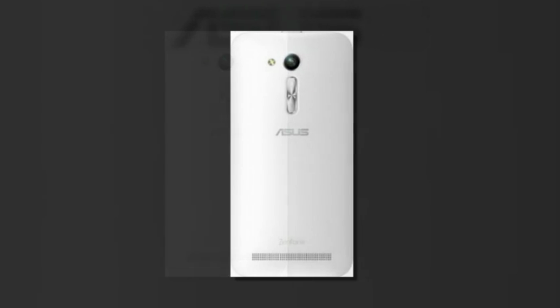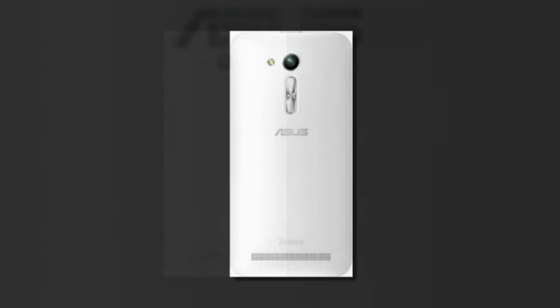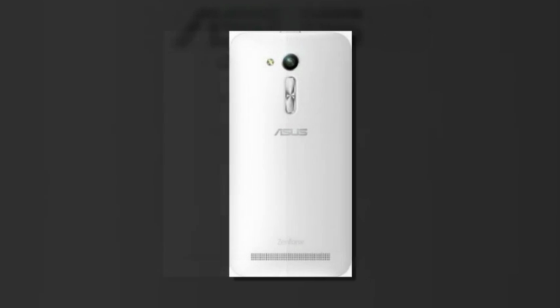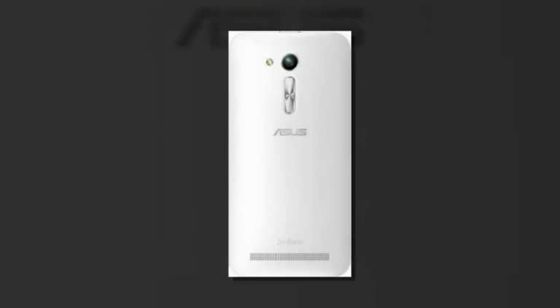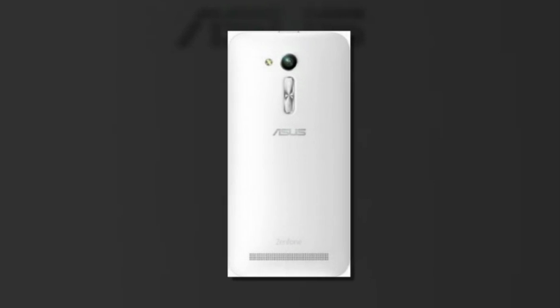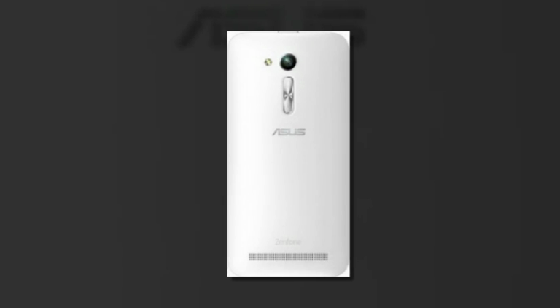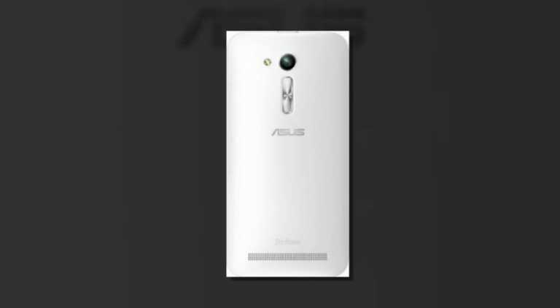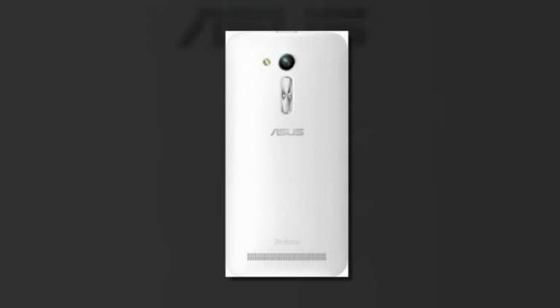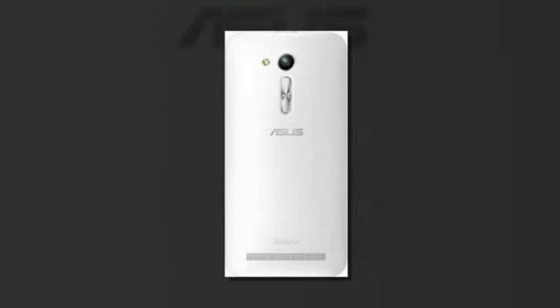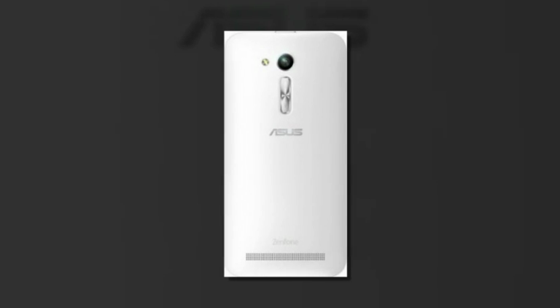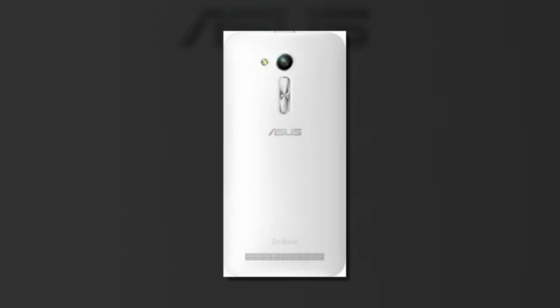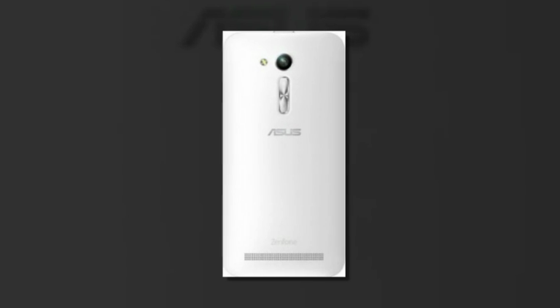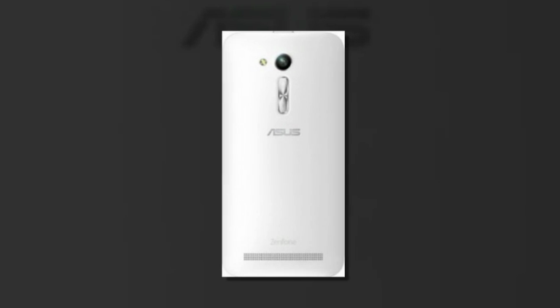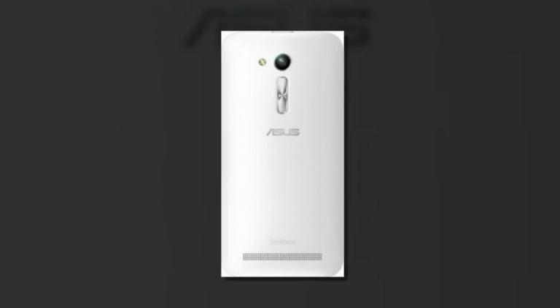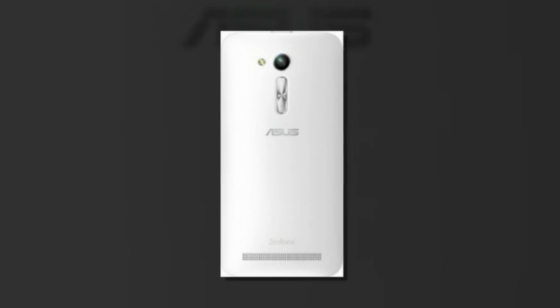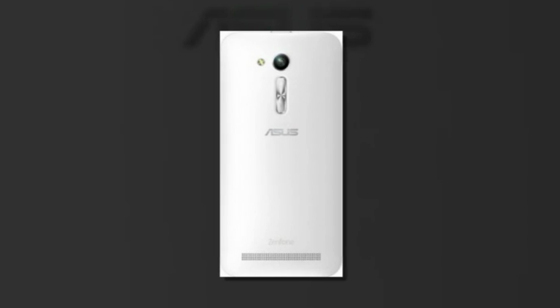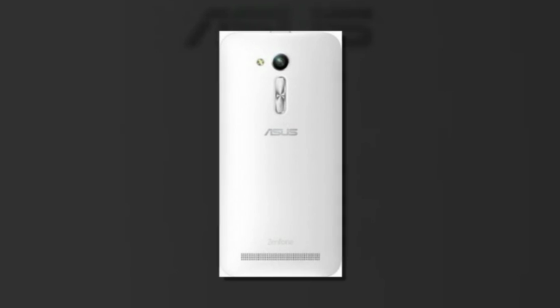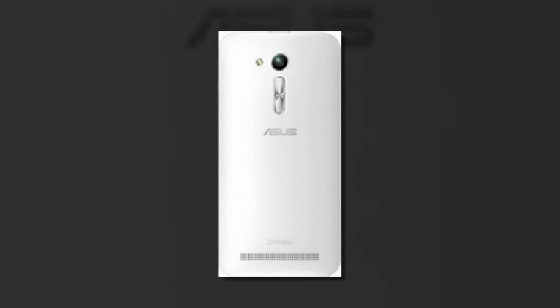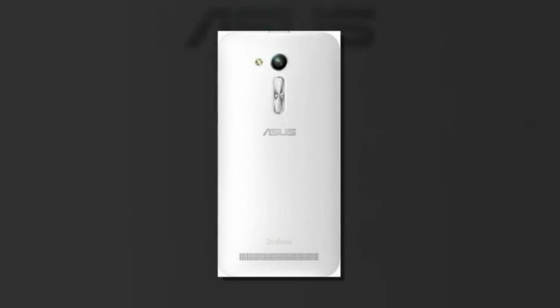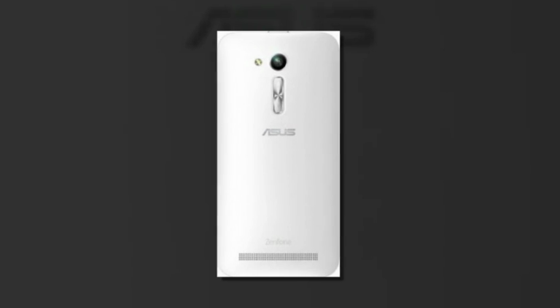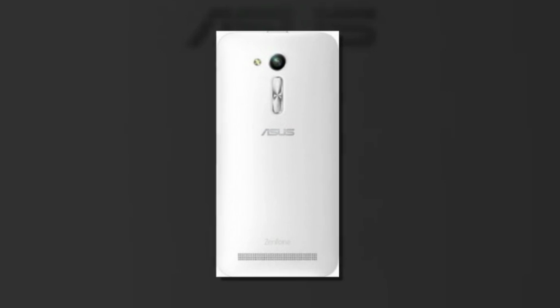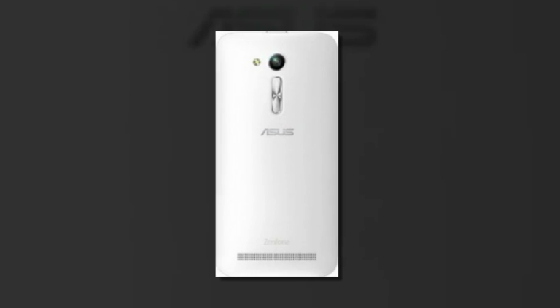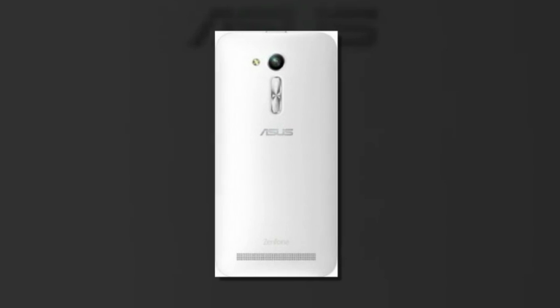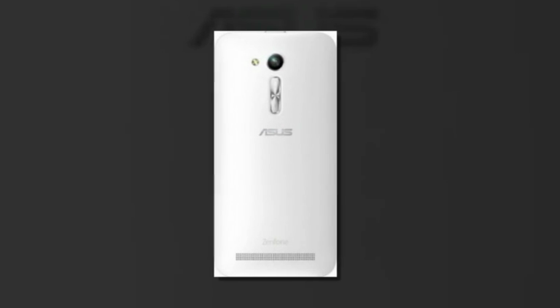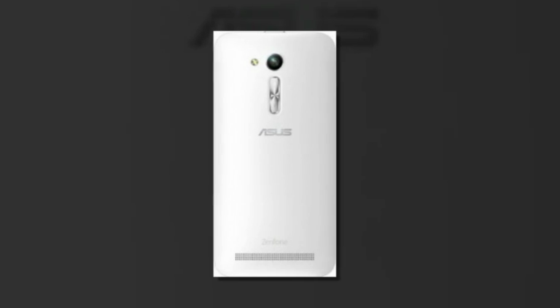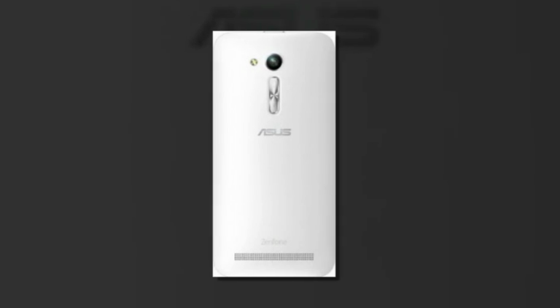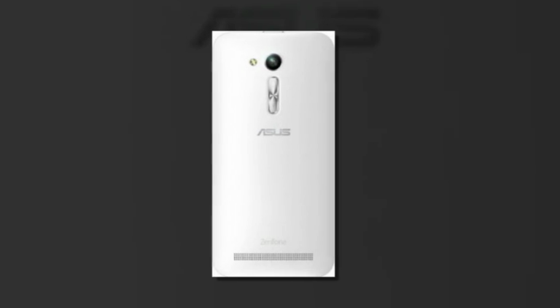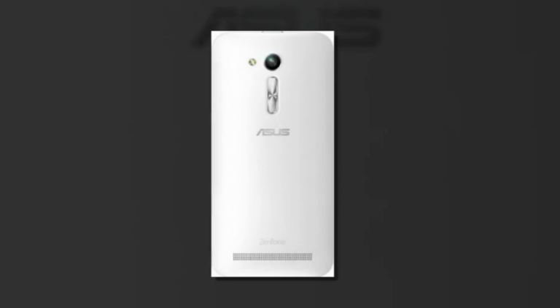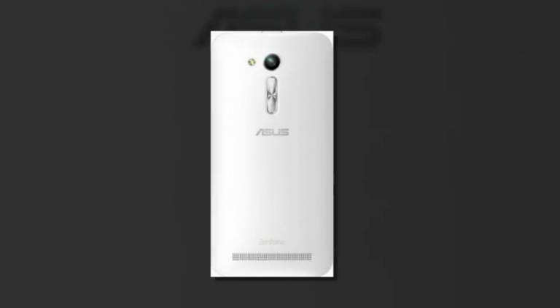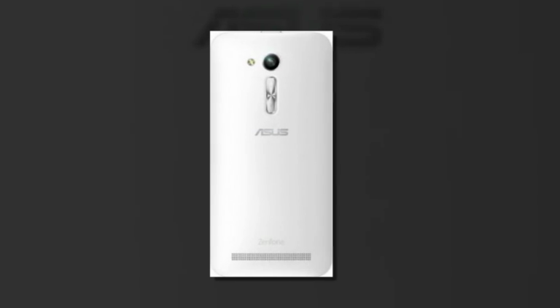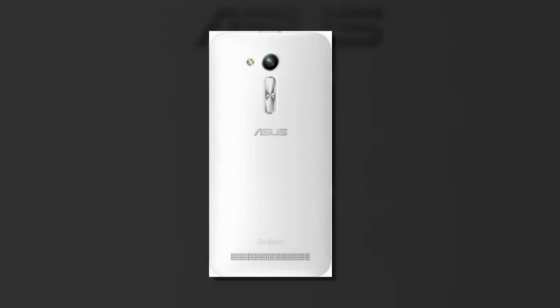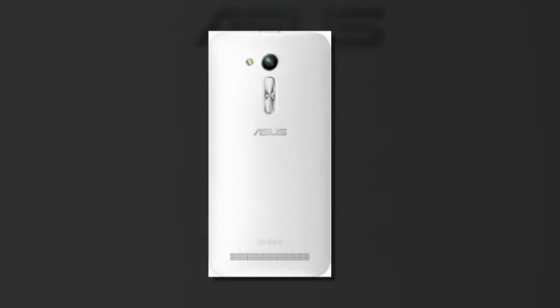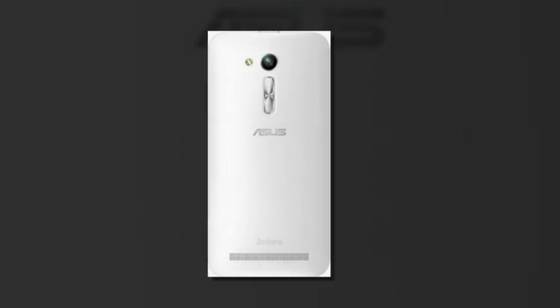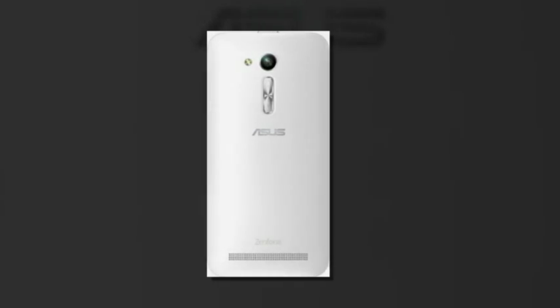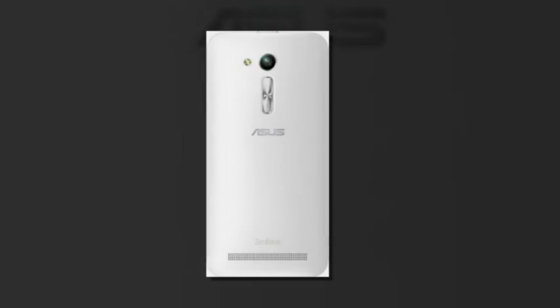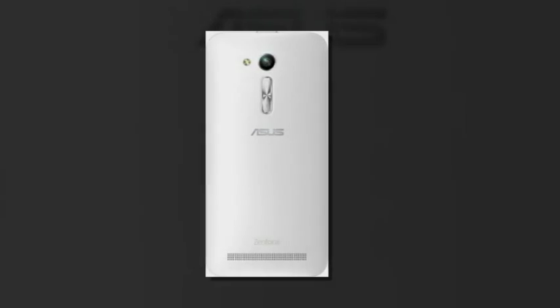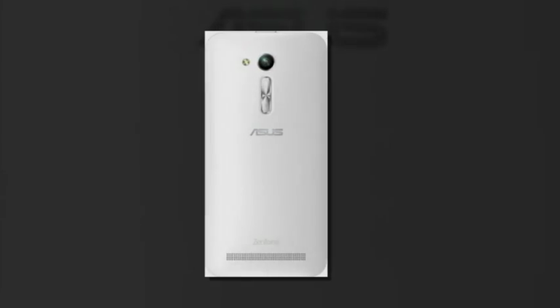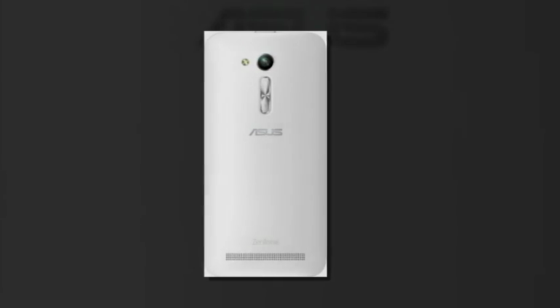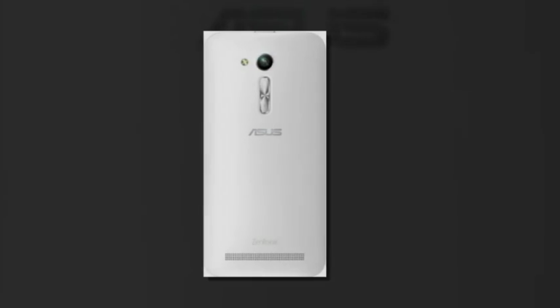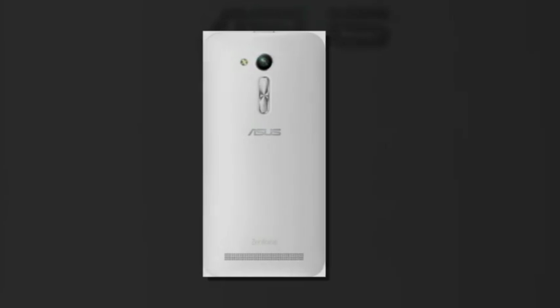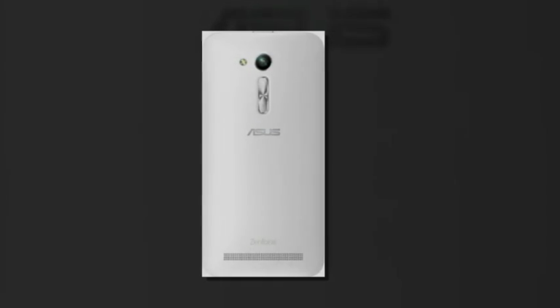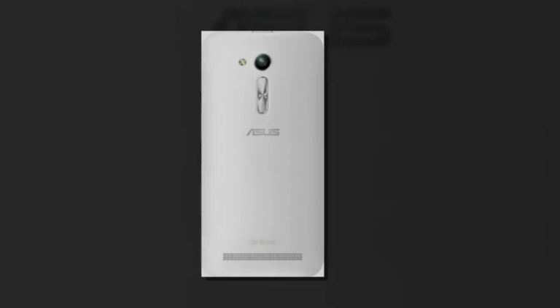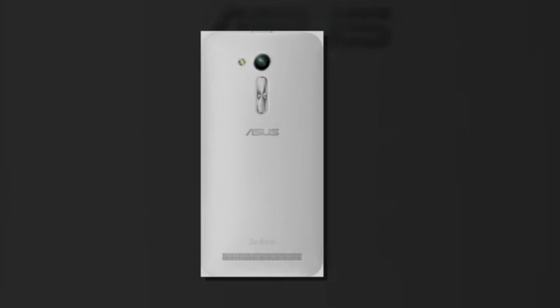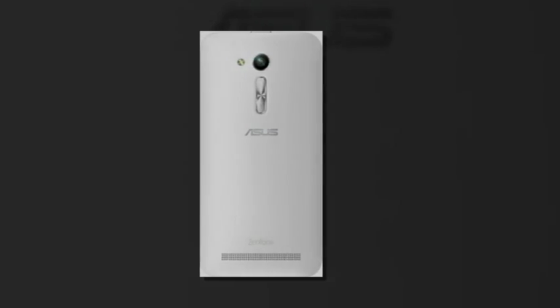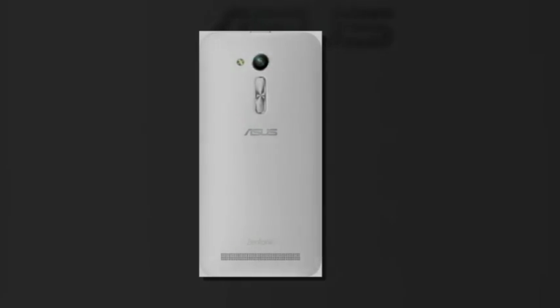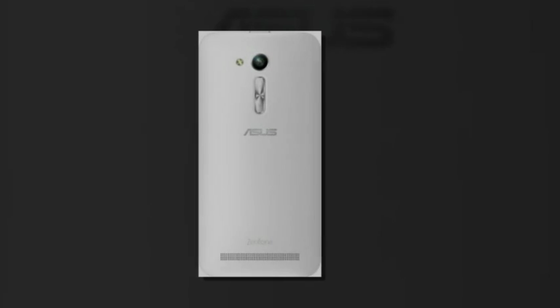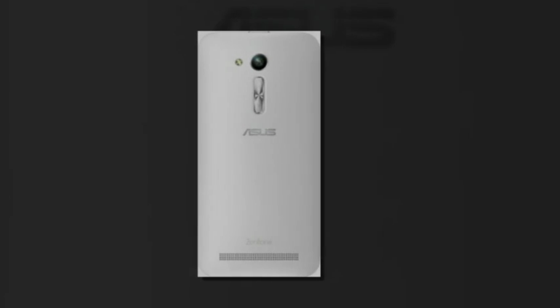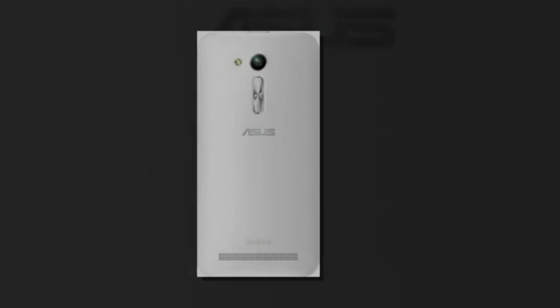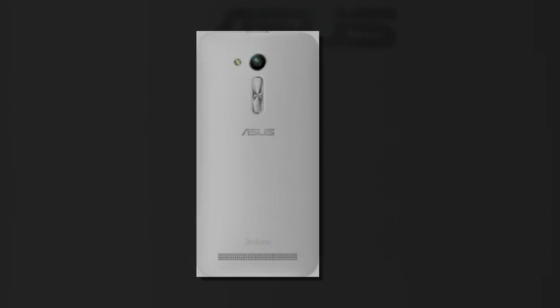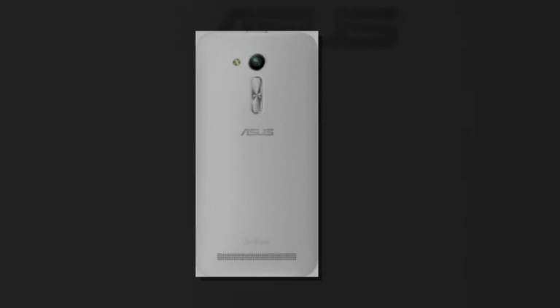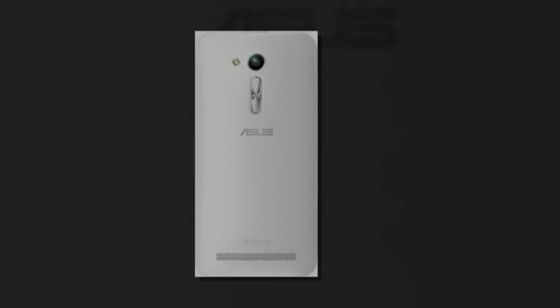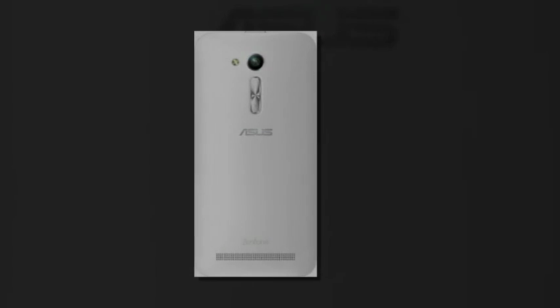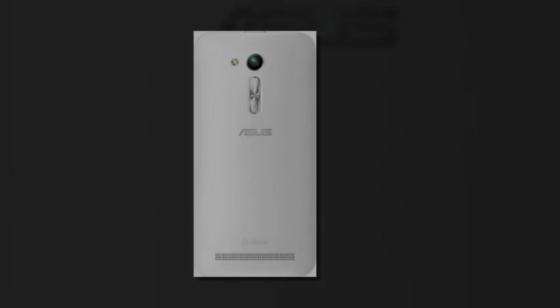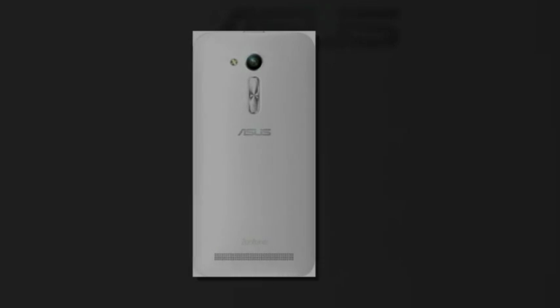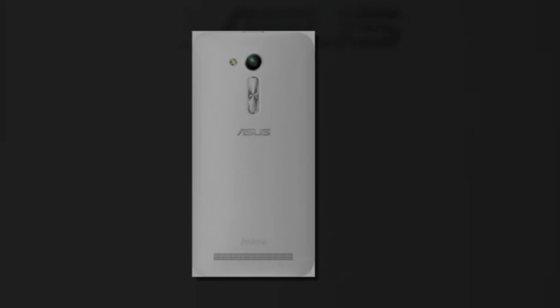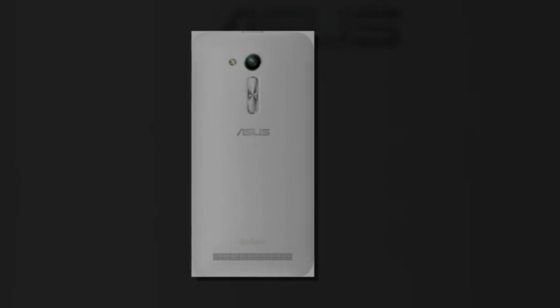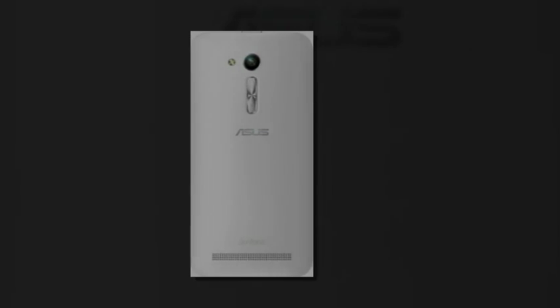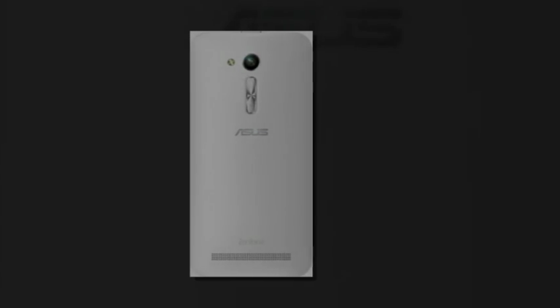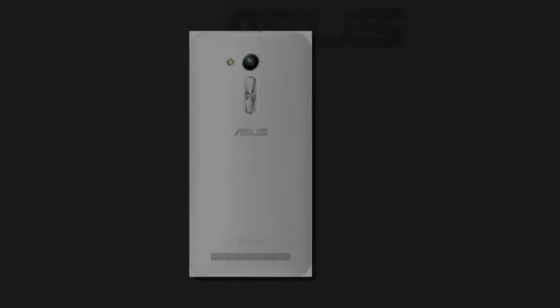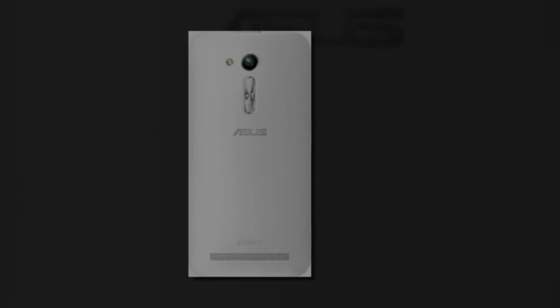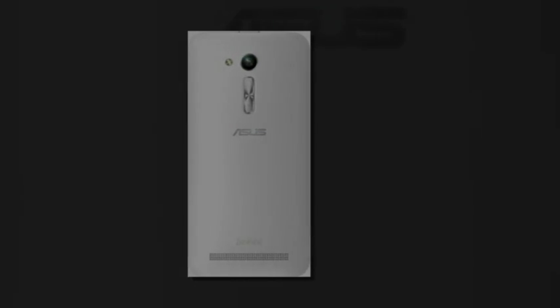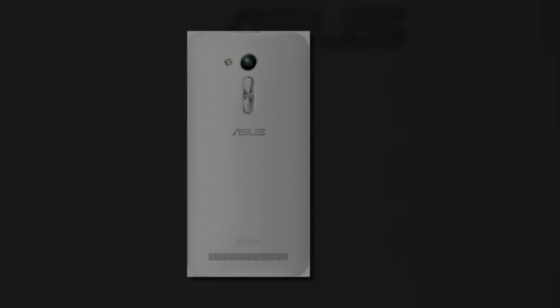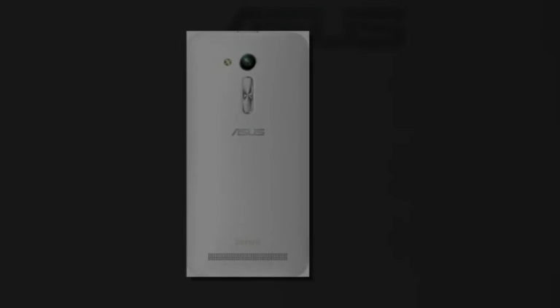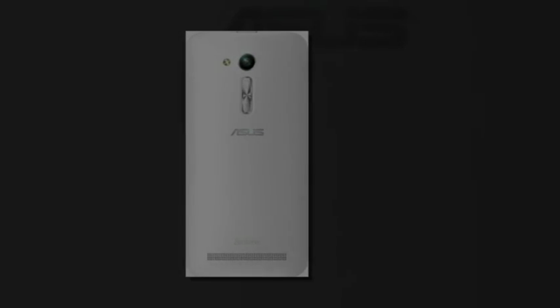The cheapest Zenfone Go ZC500TG launched for $80 in India back at the end of December.